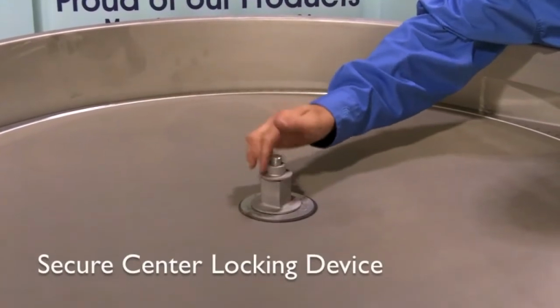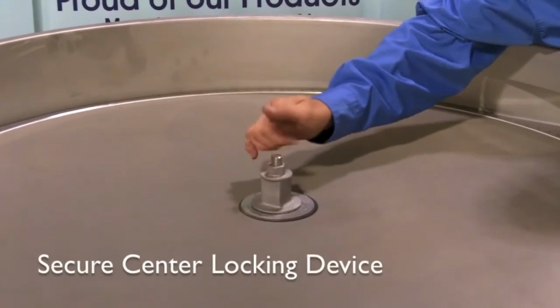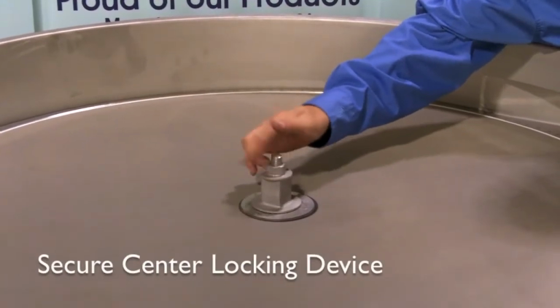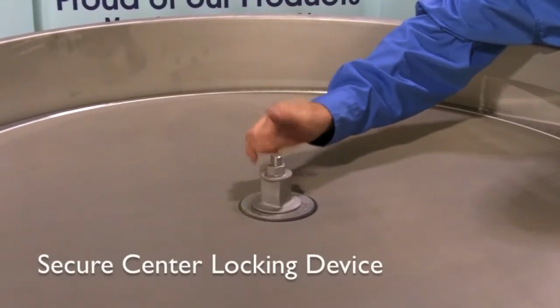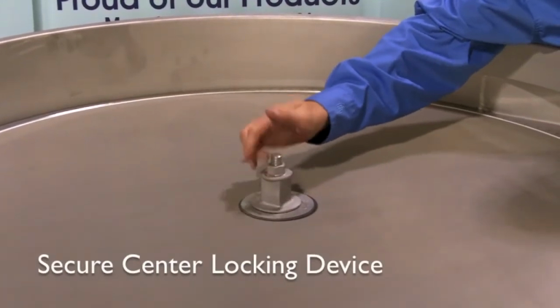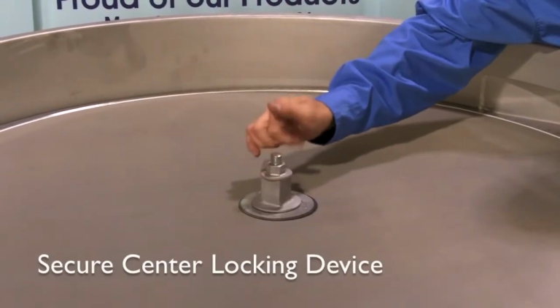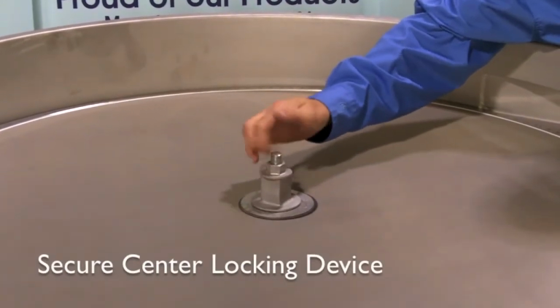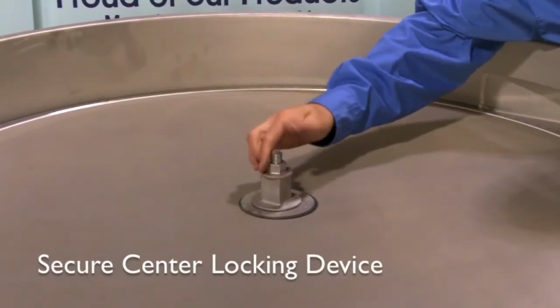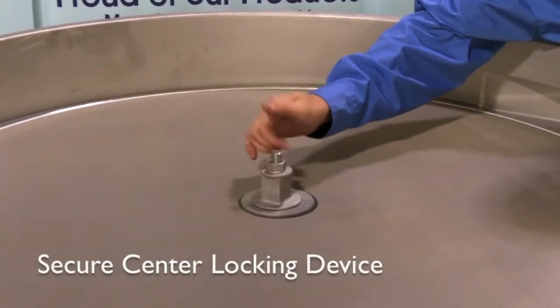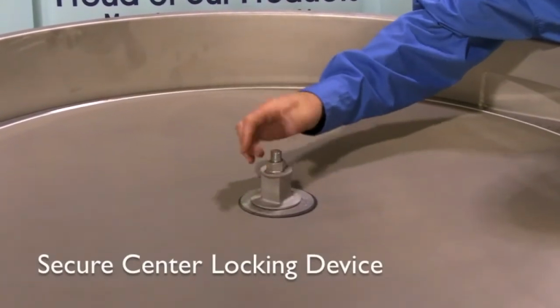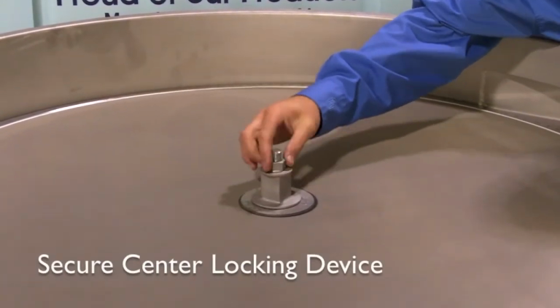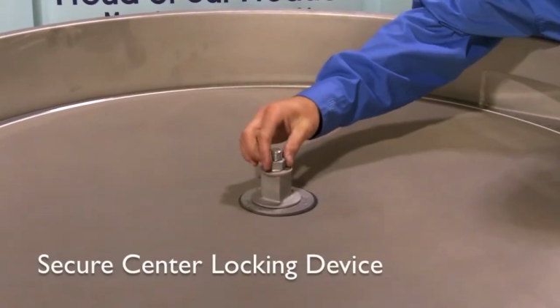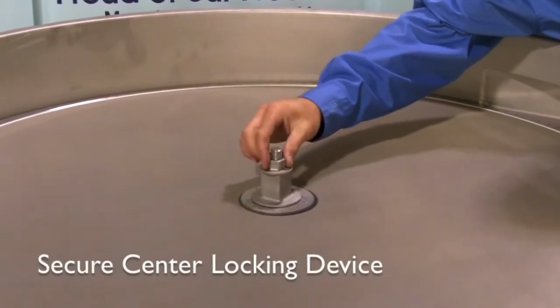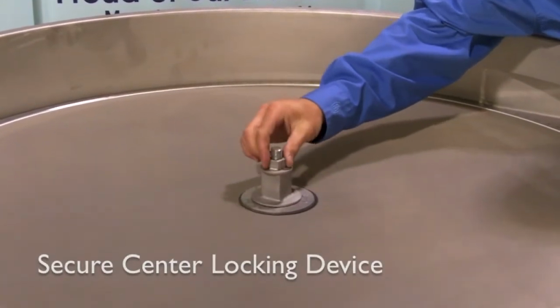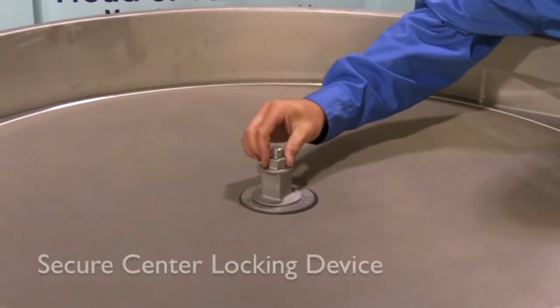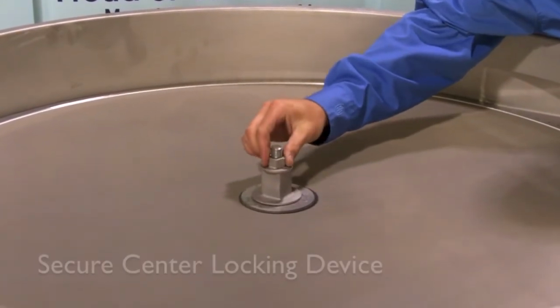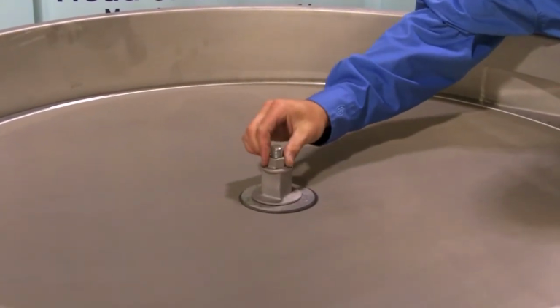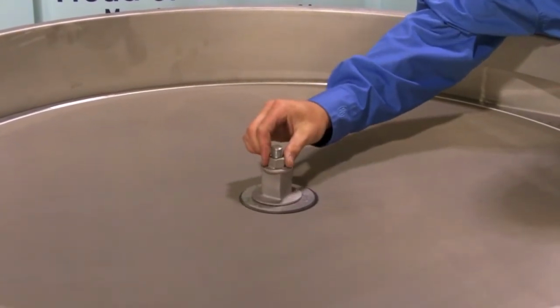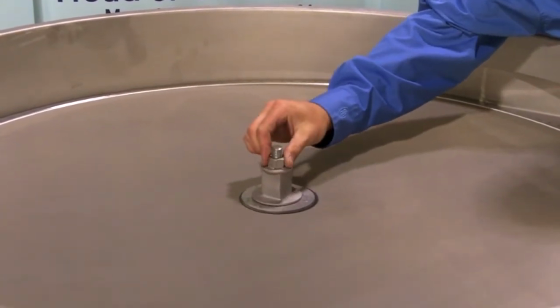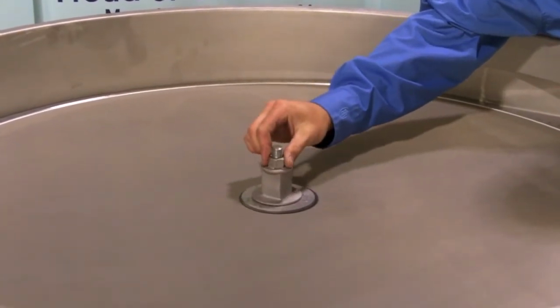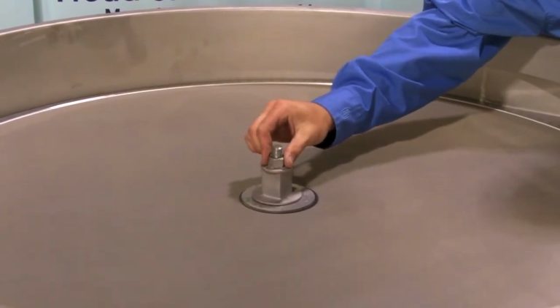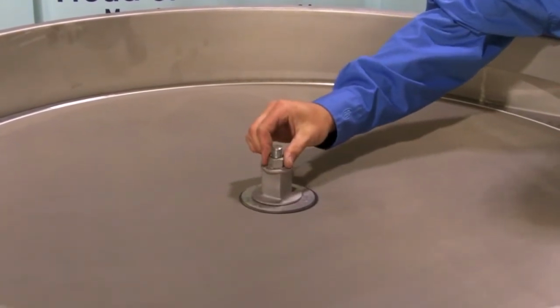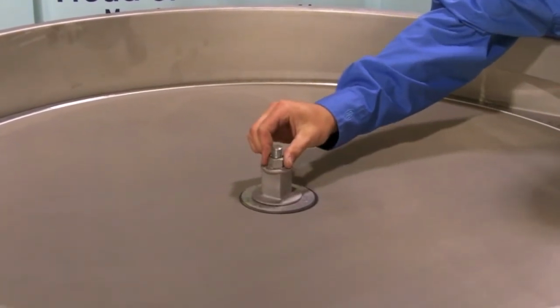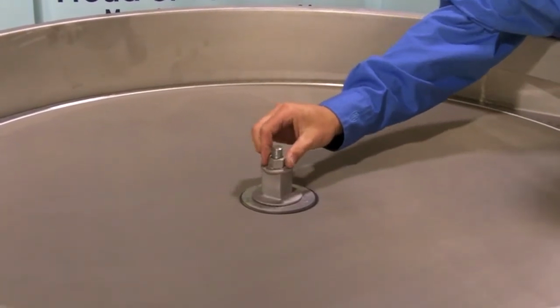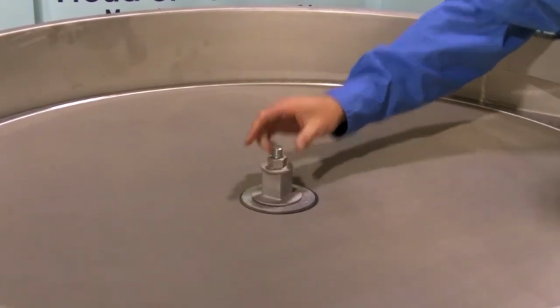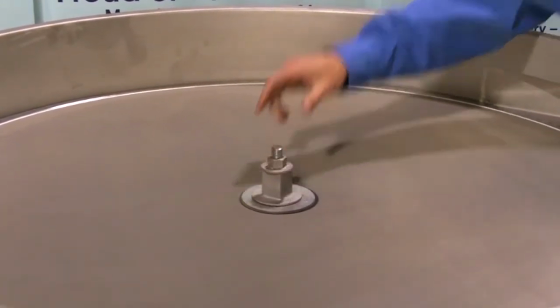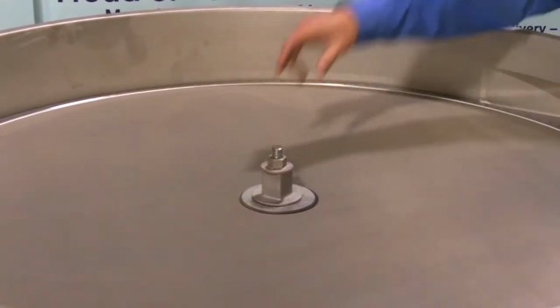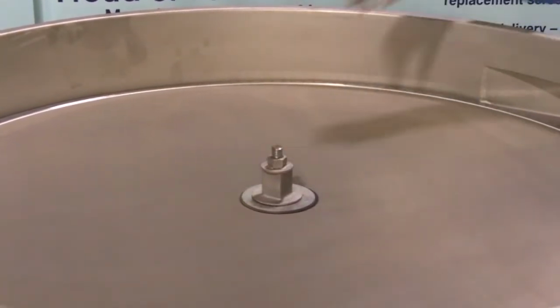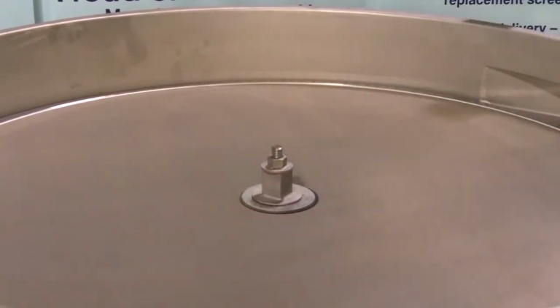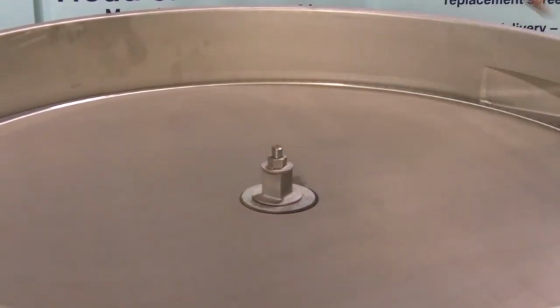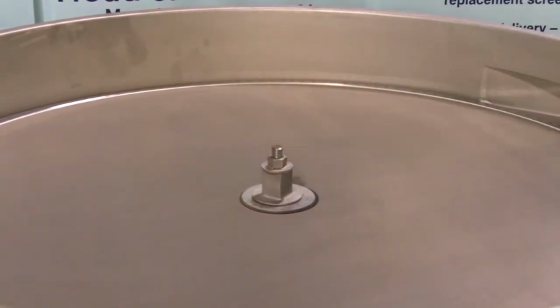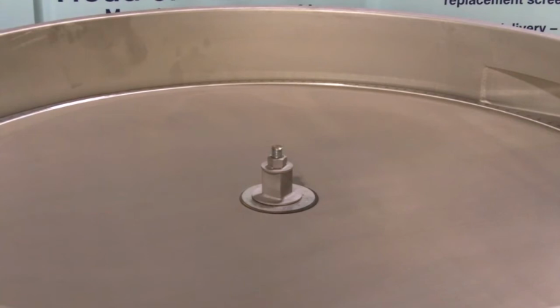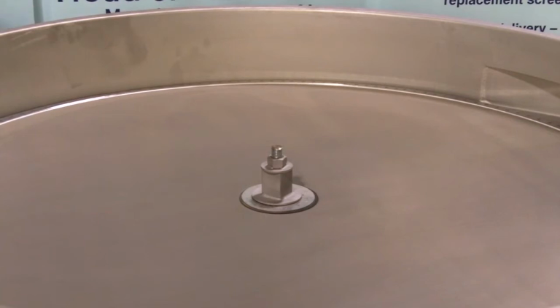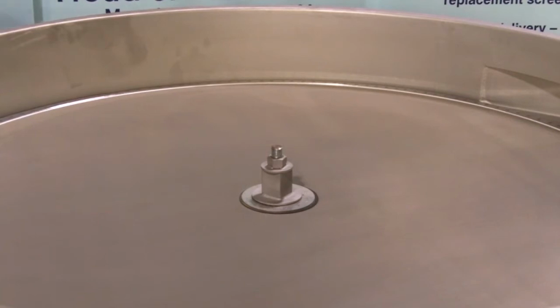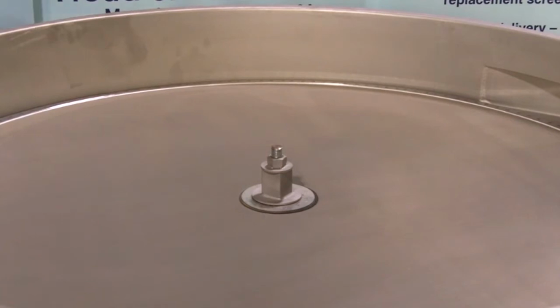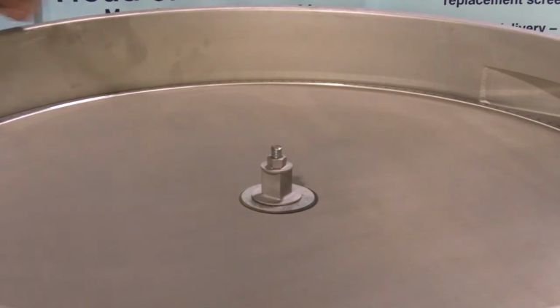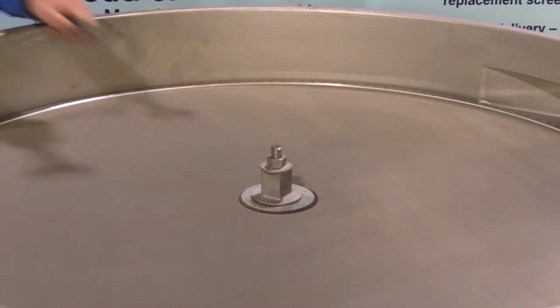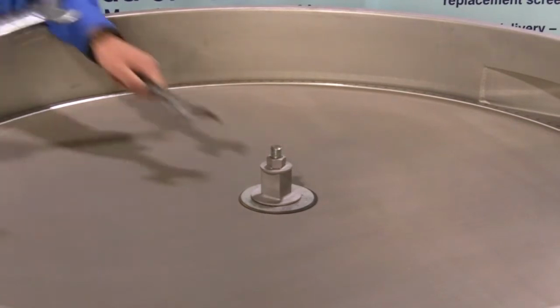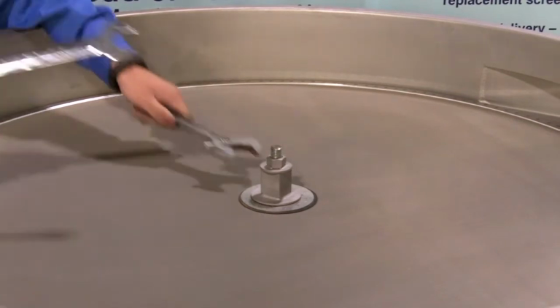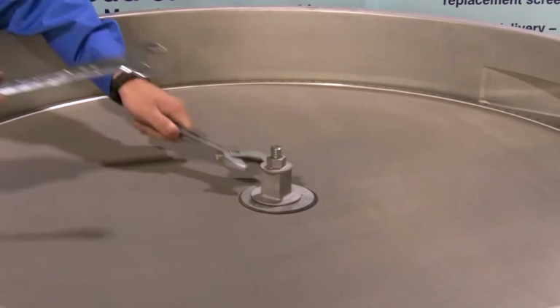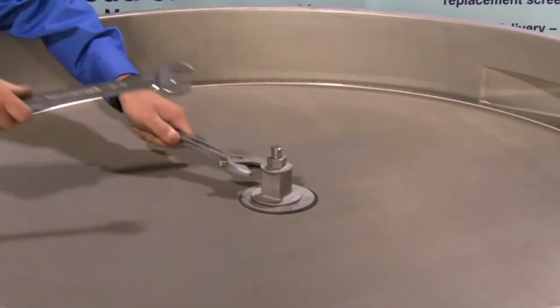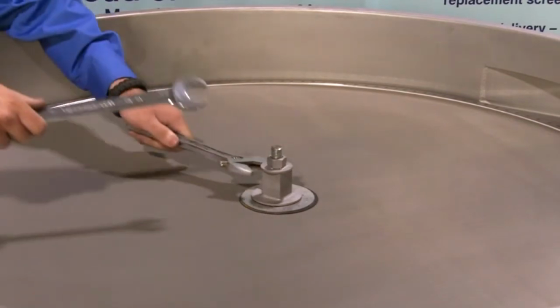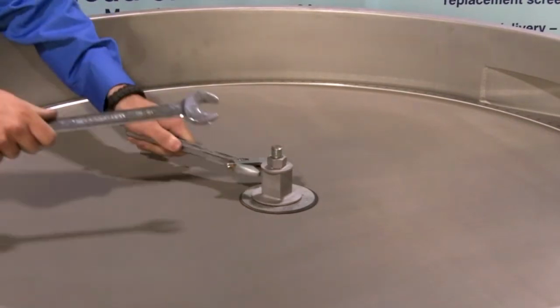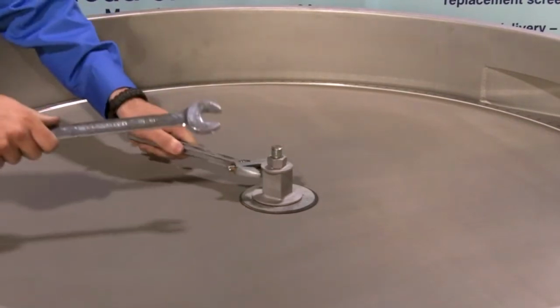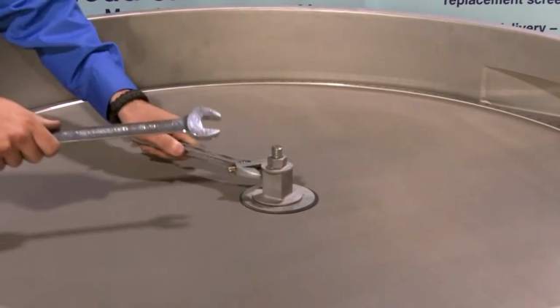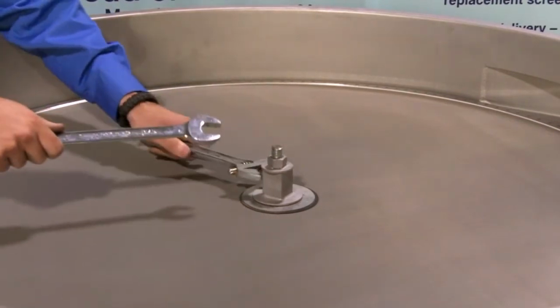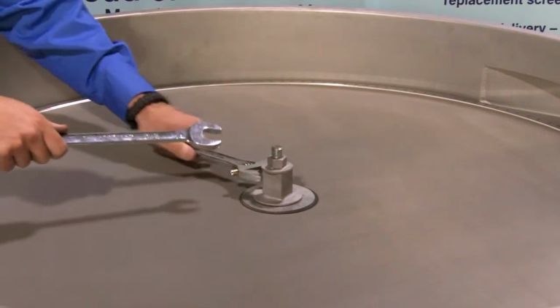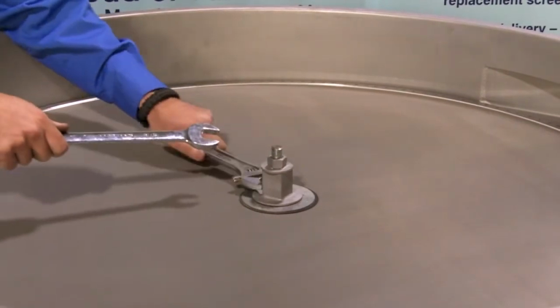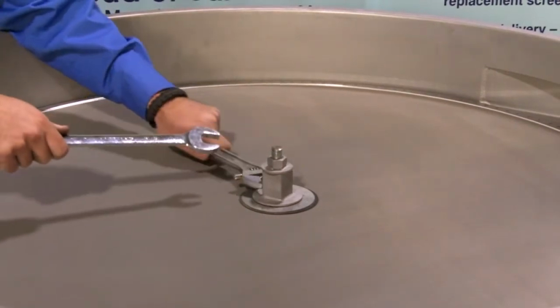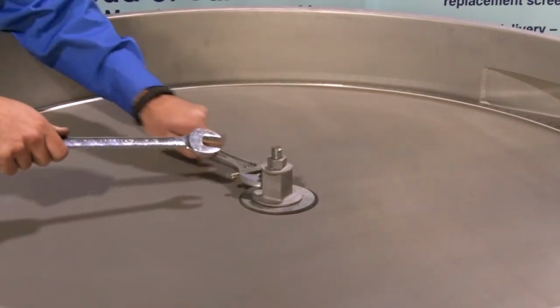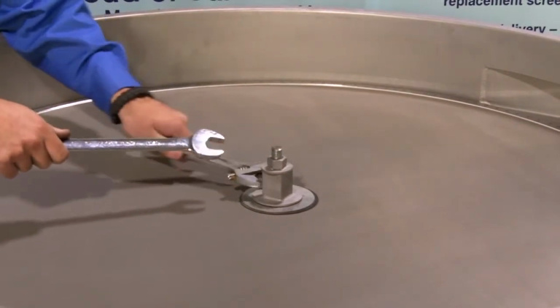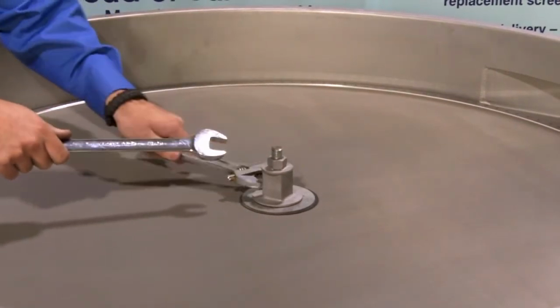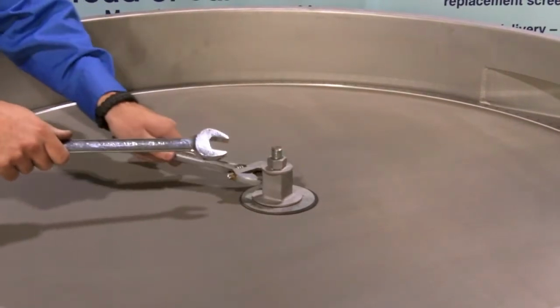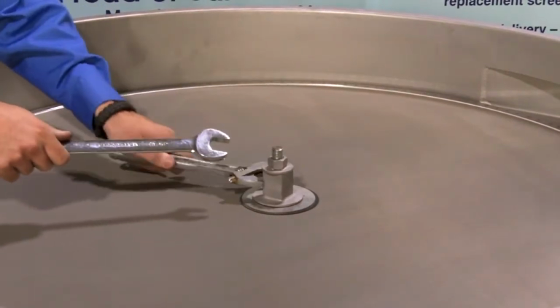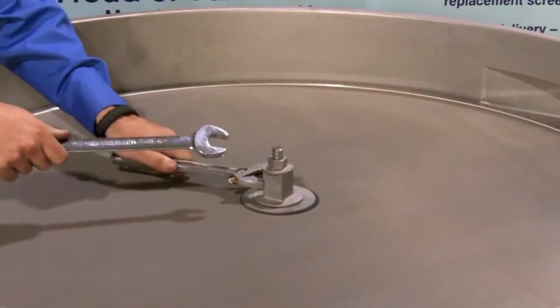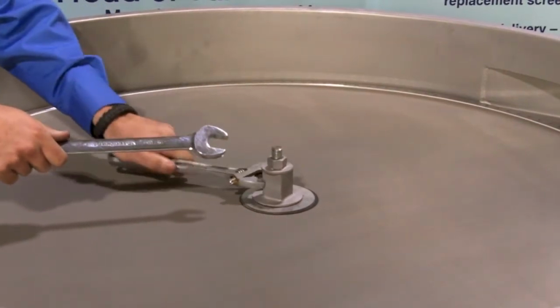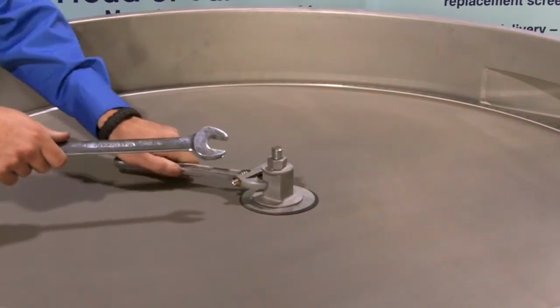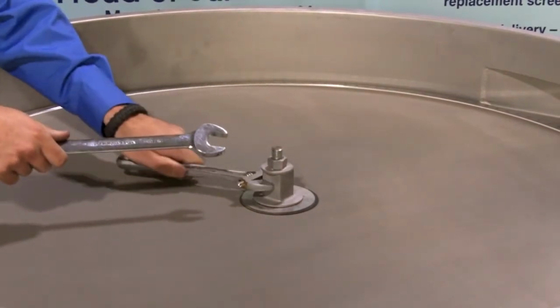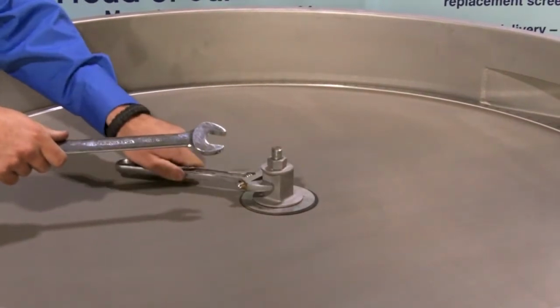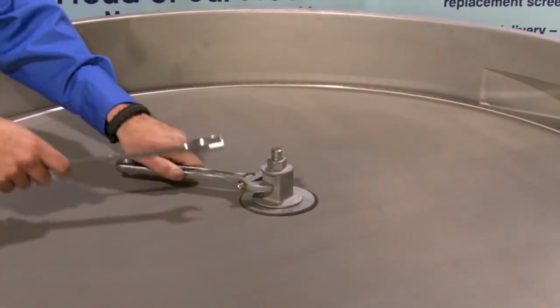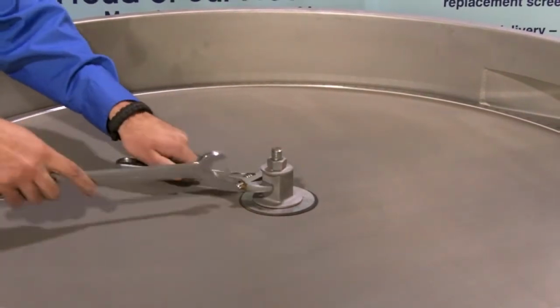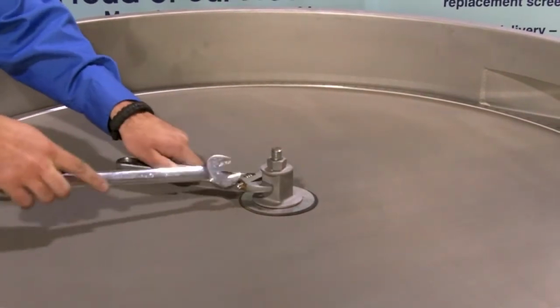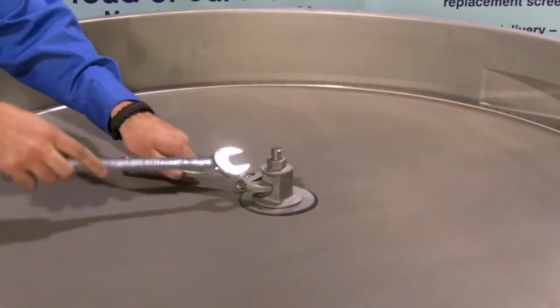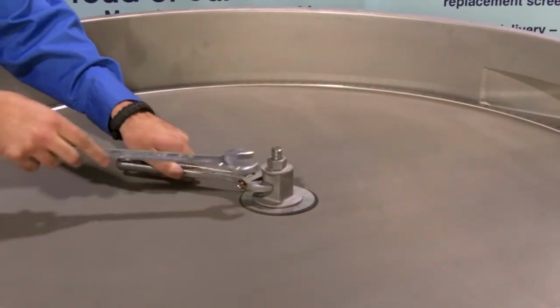Finish the process. Secure the top portion of the center locking device into place.